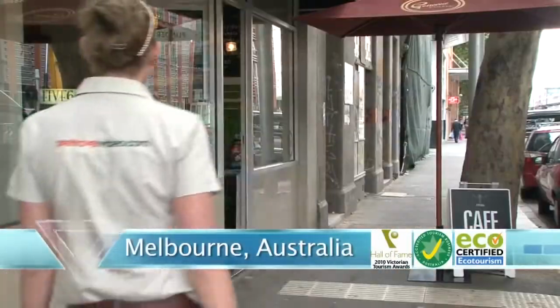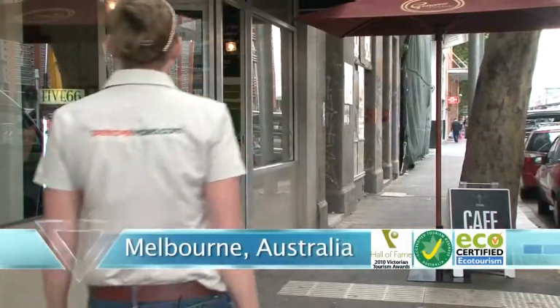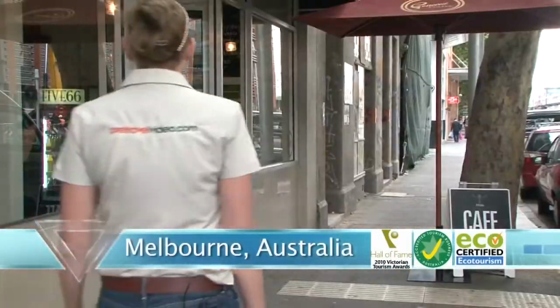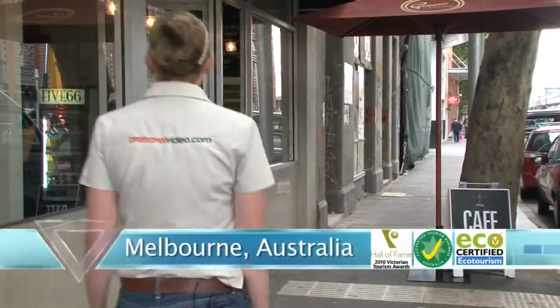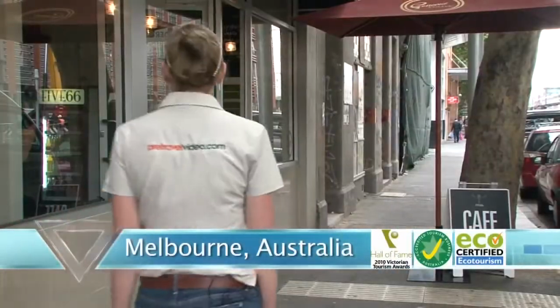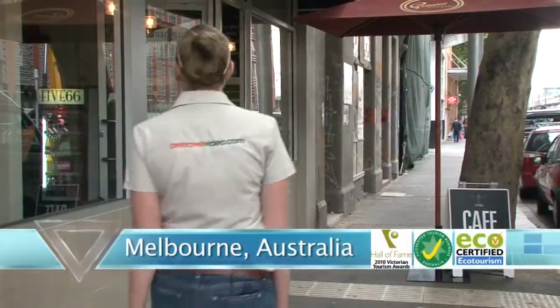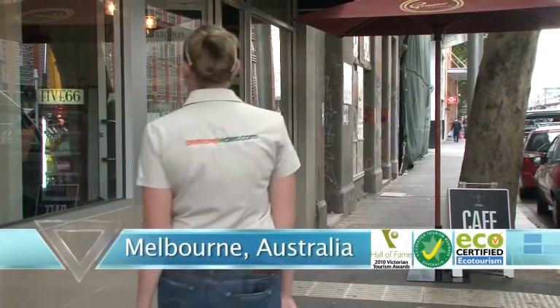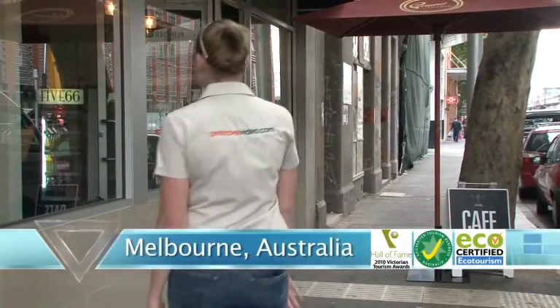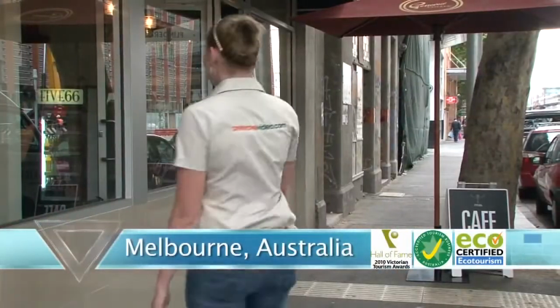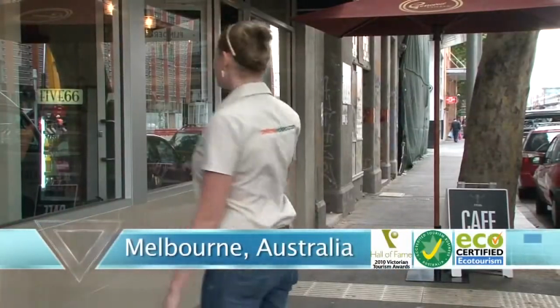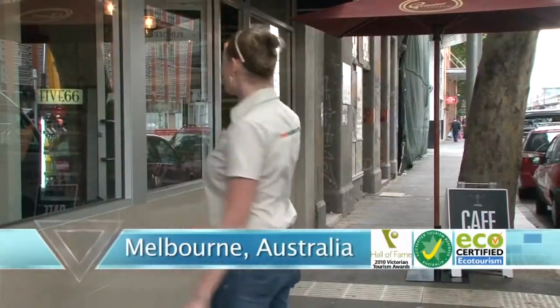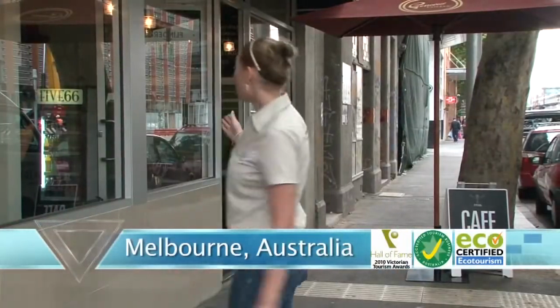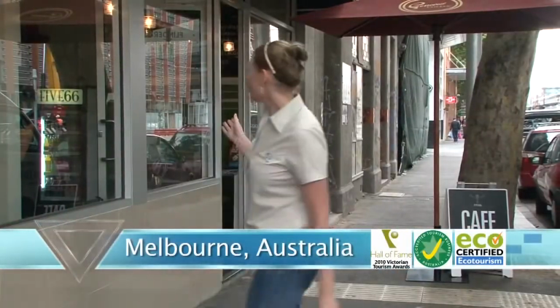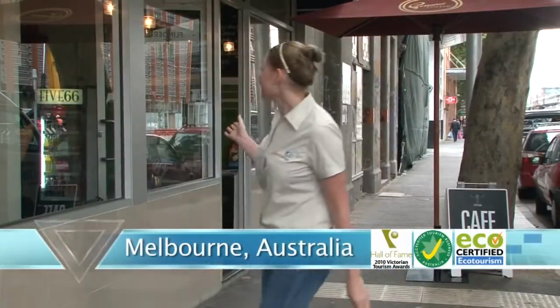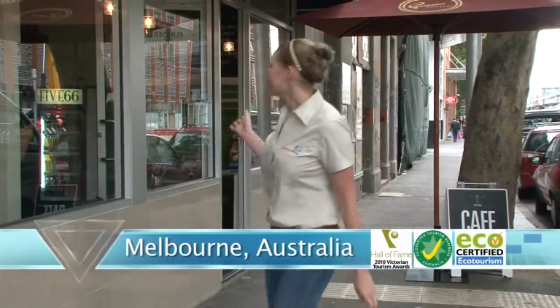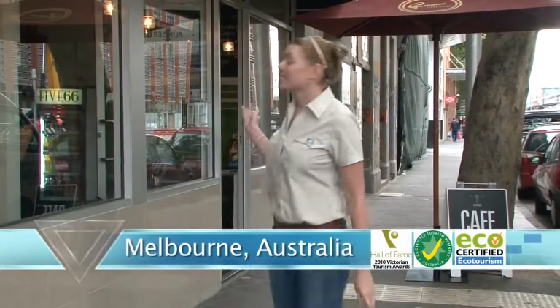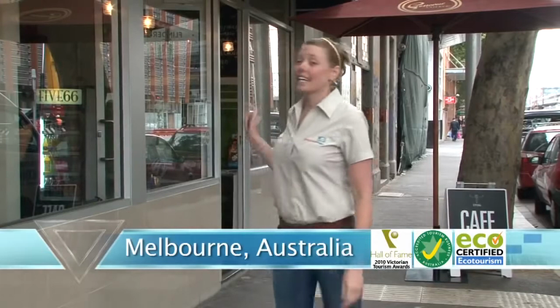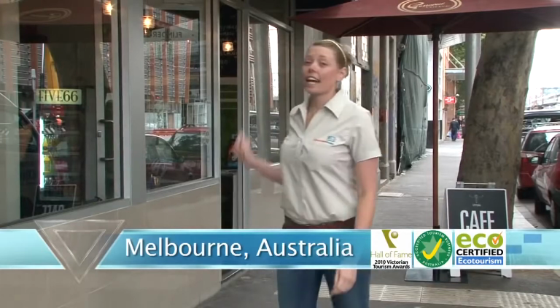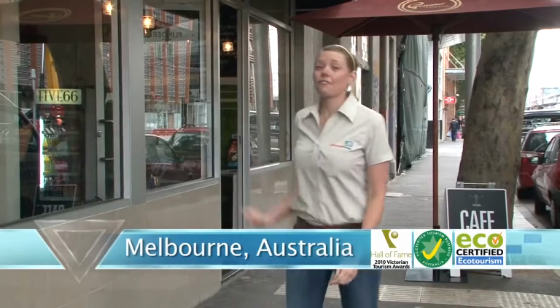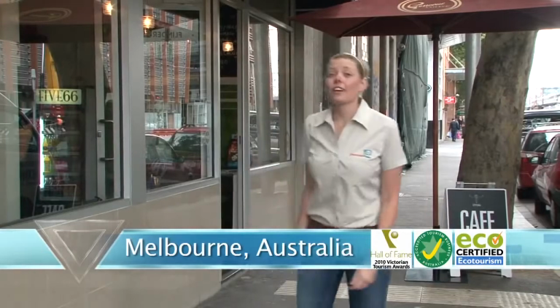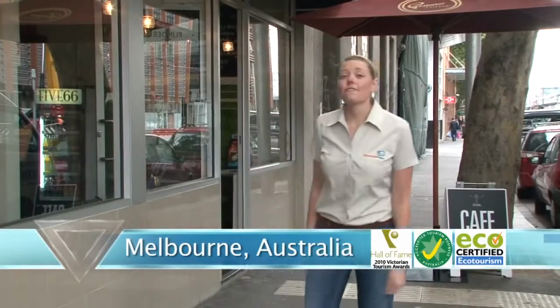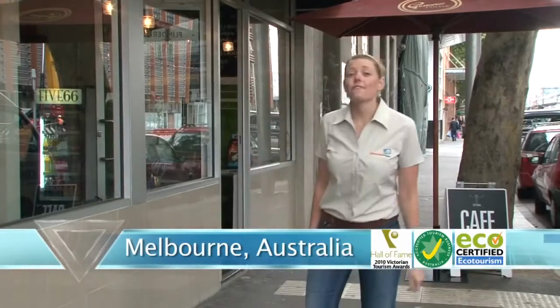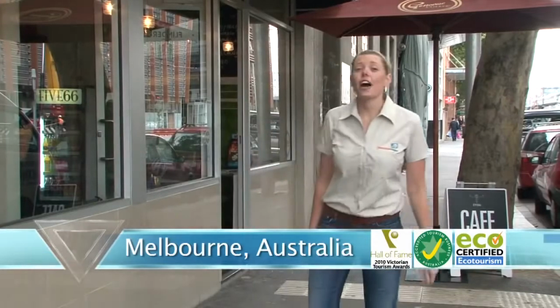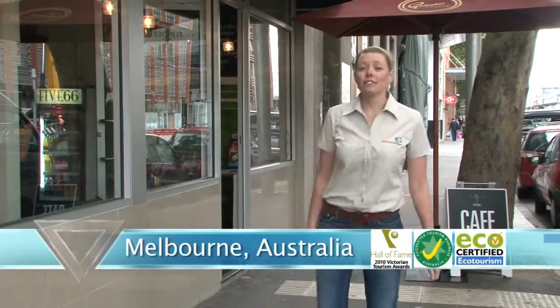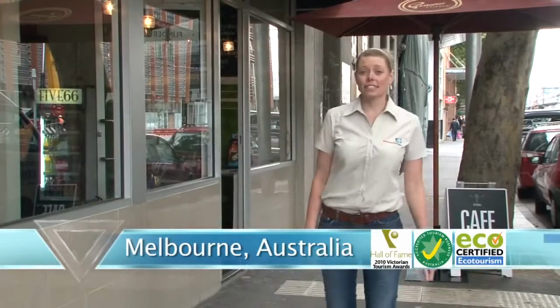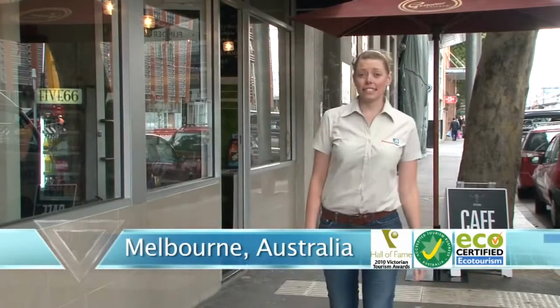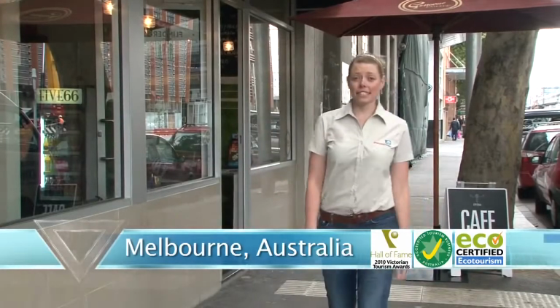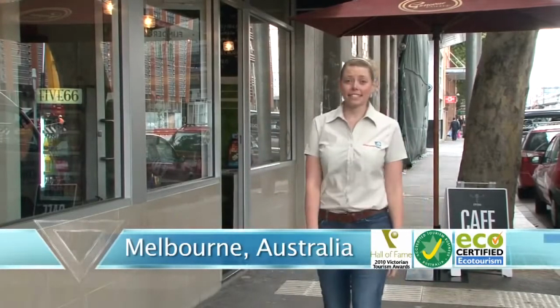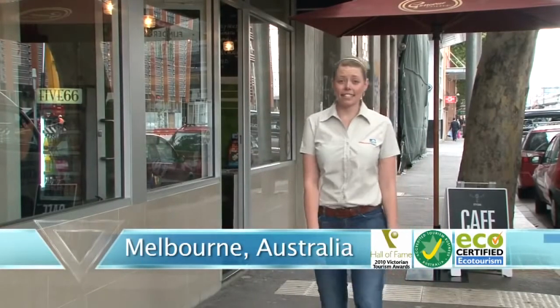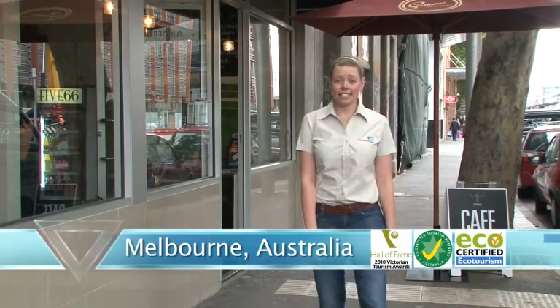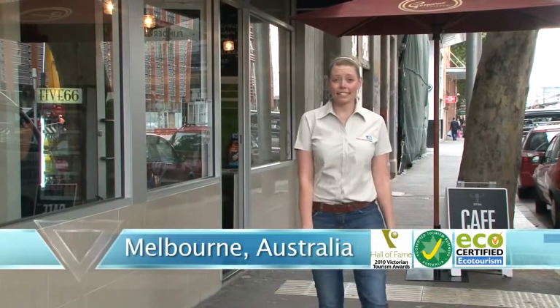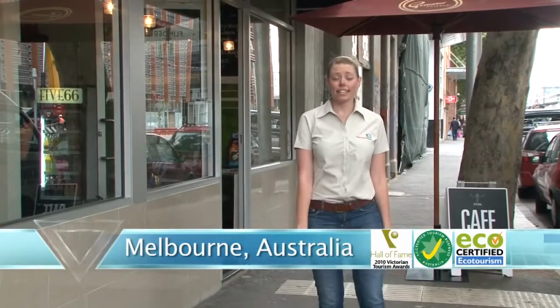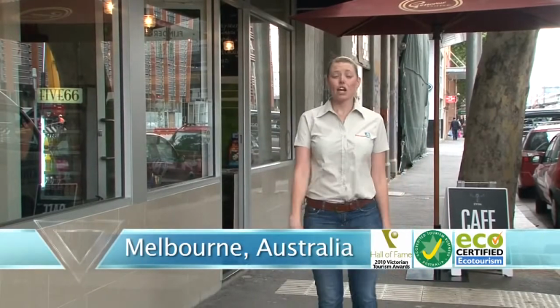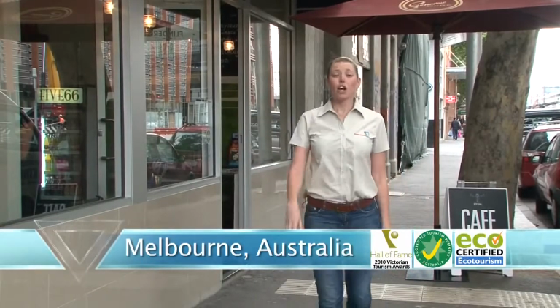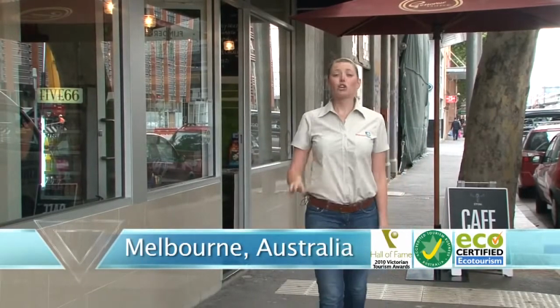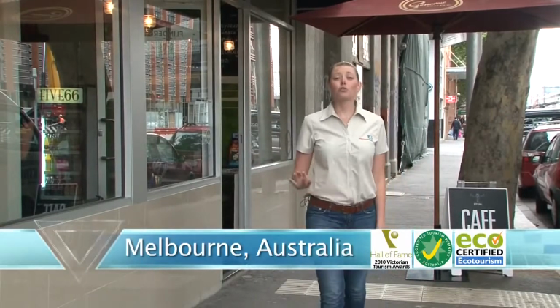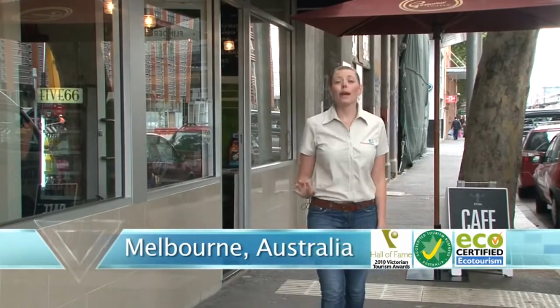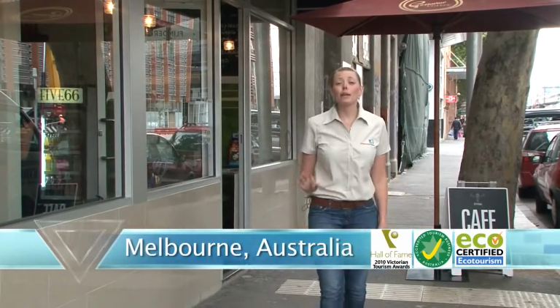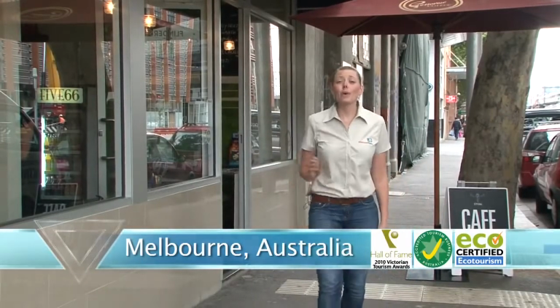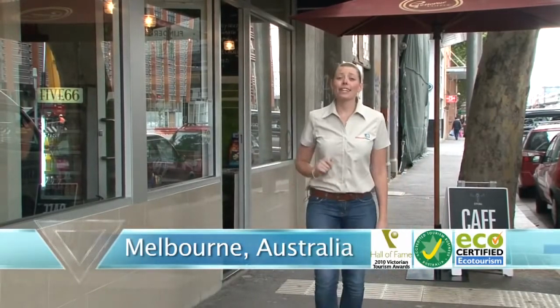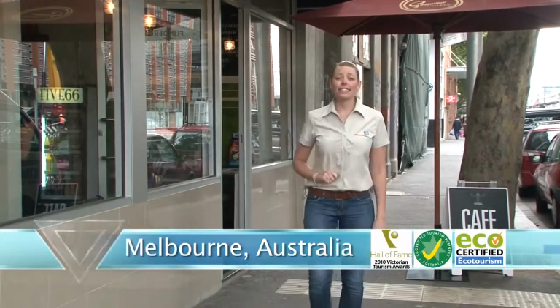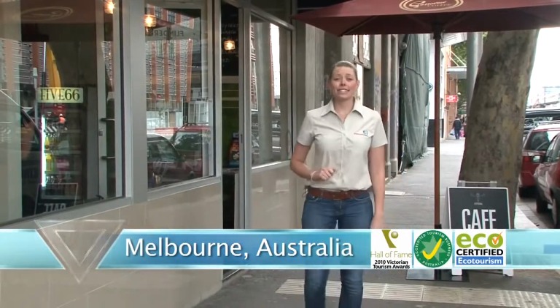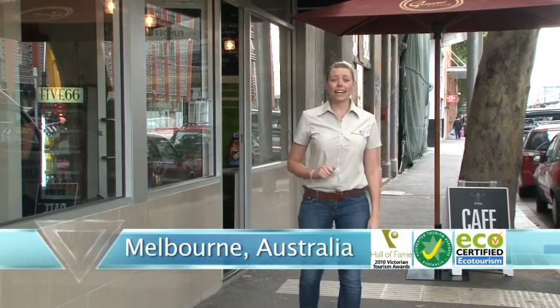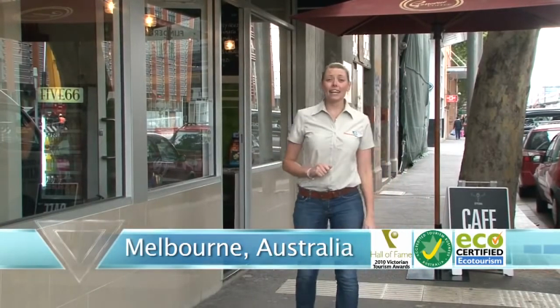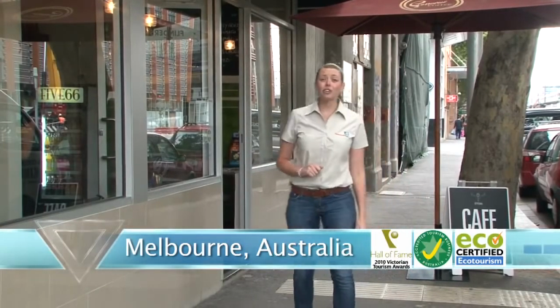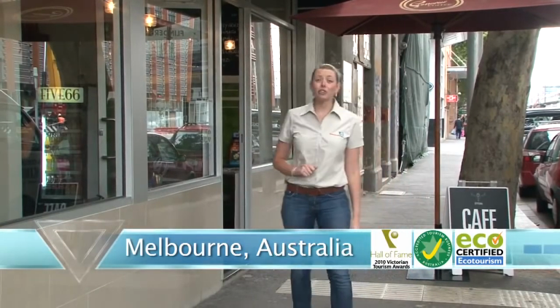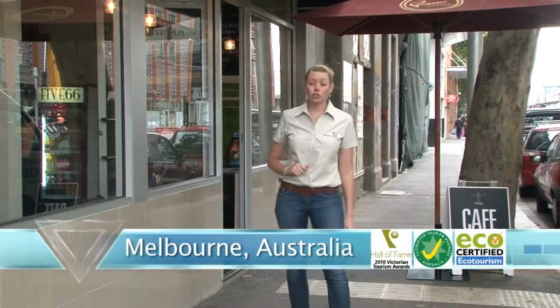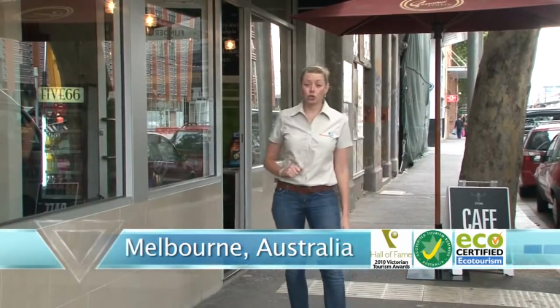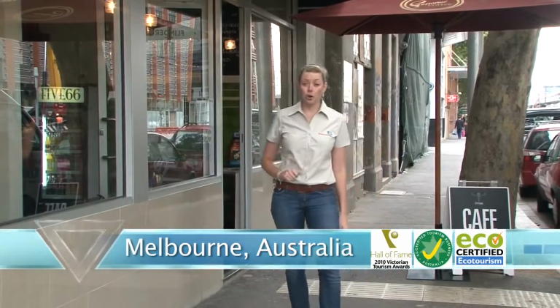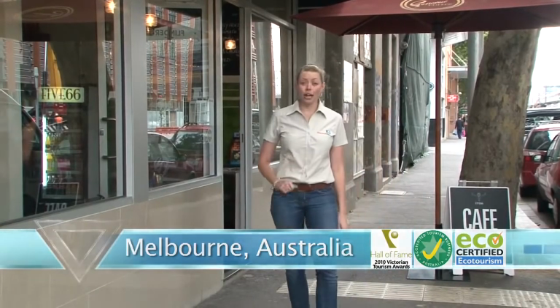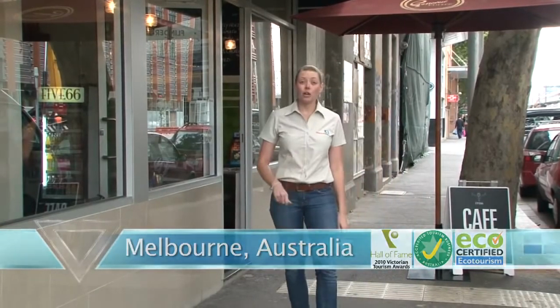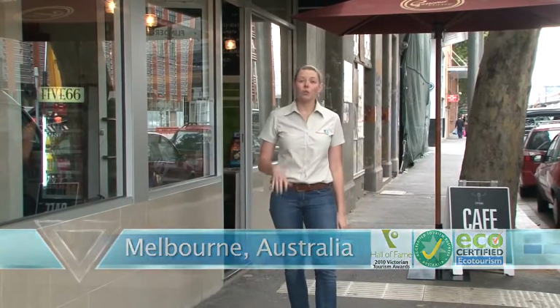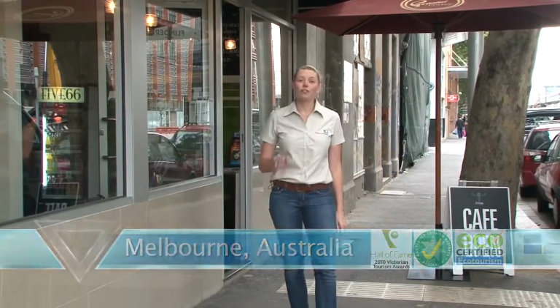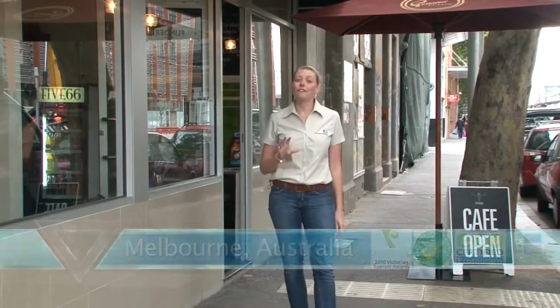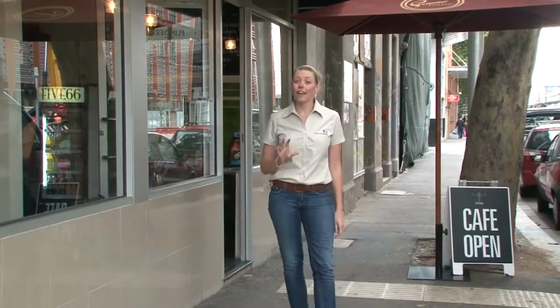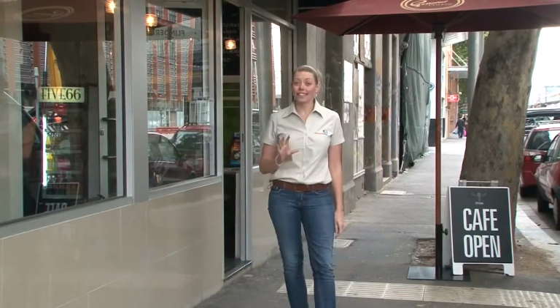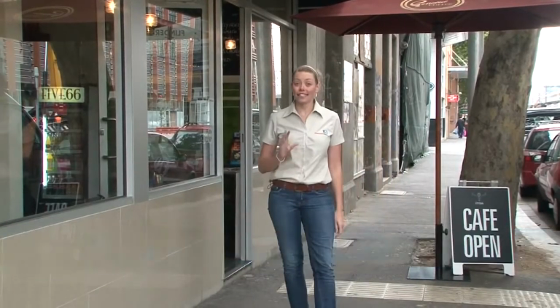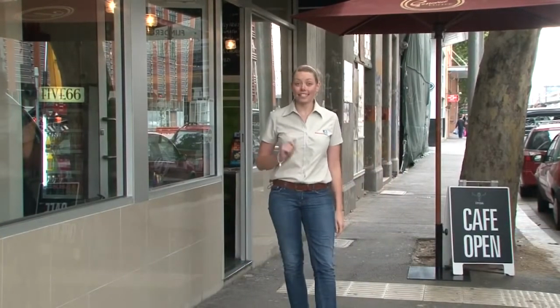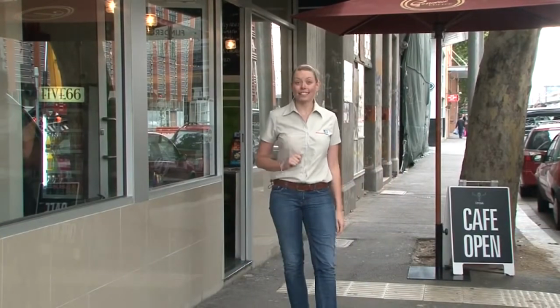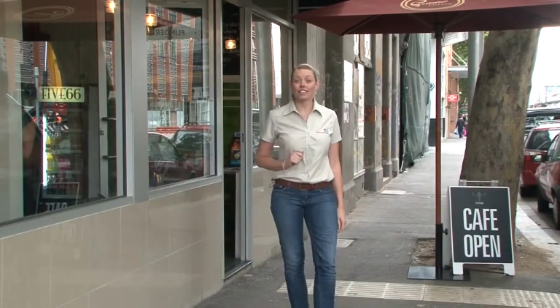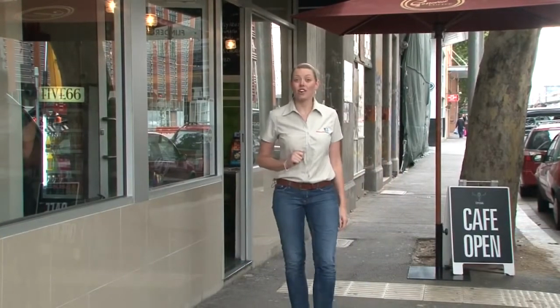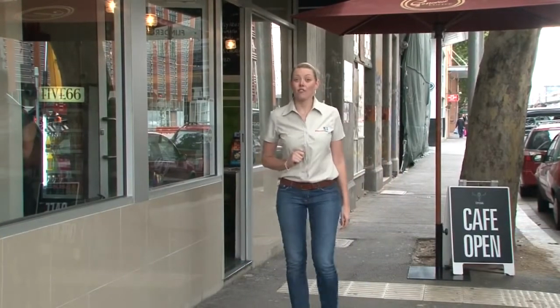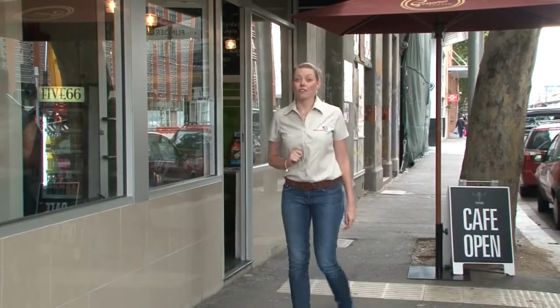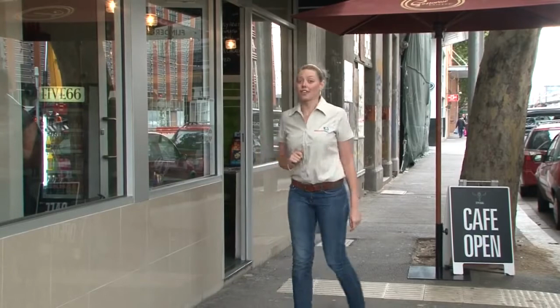Right next door is Cafe 566, a great way to start your tour with fantastic coffee.